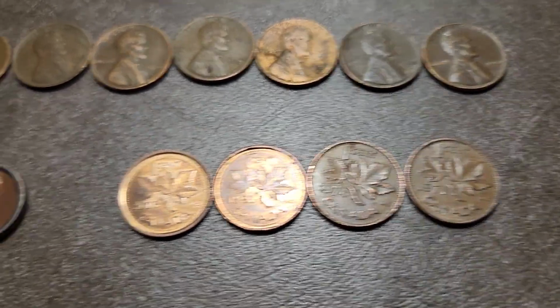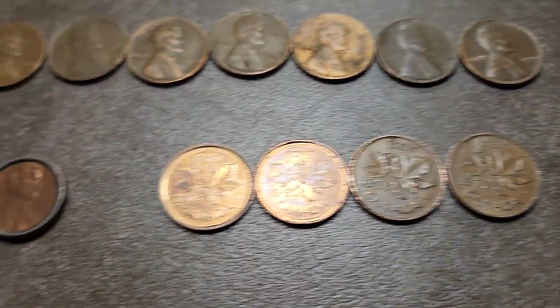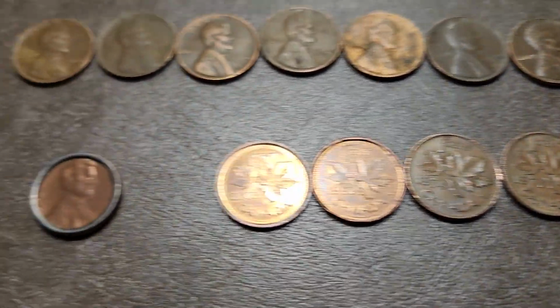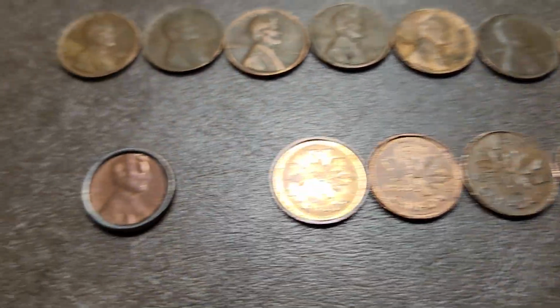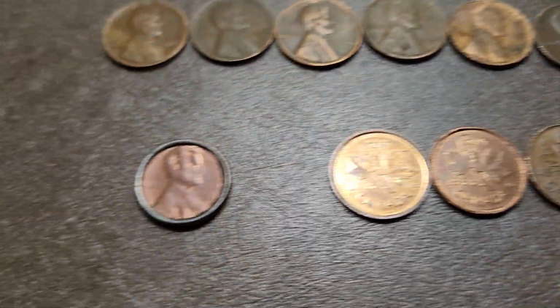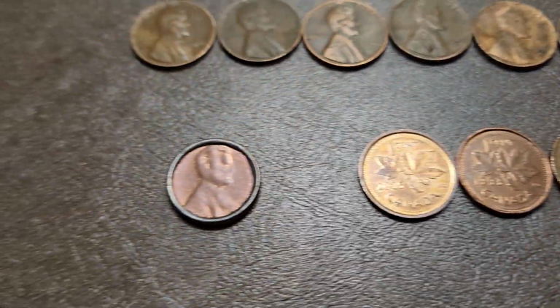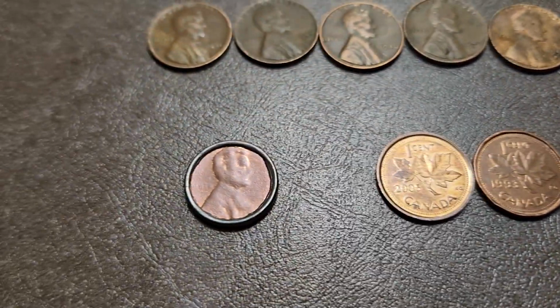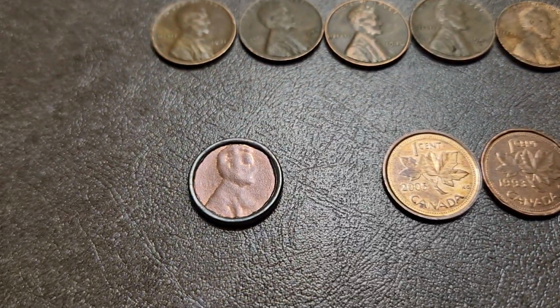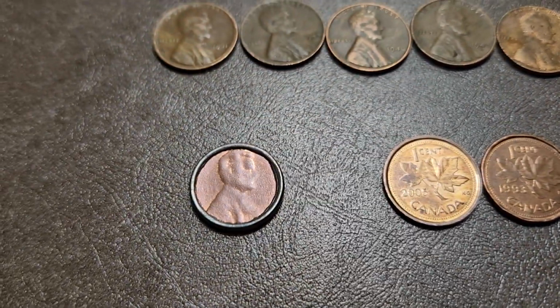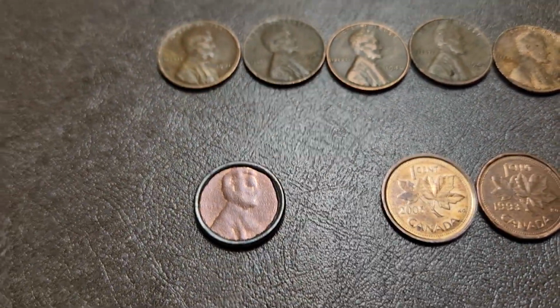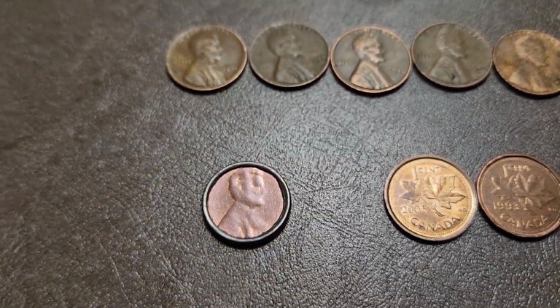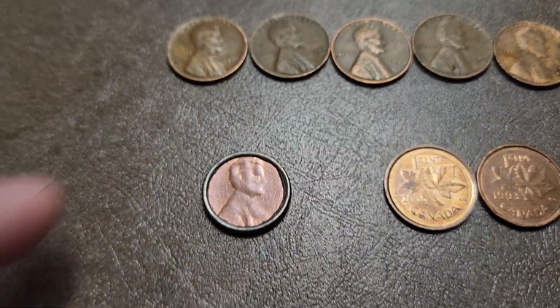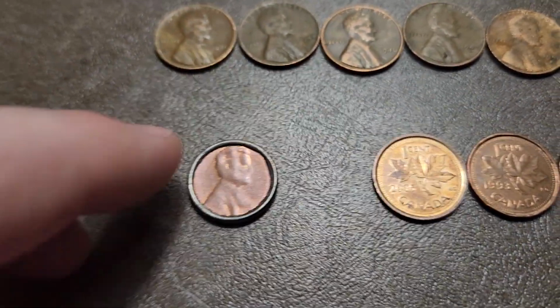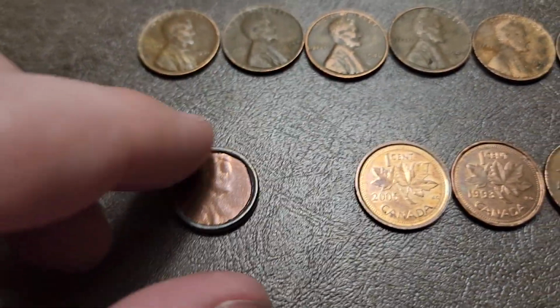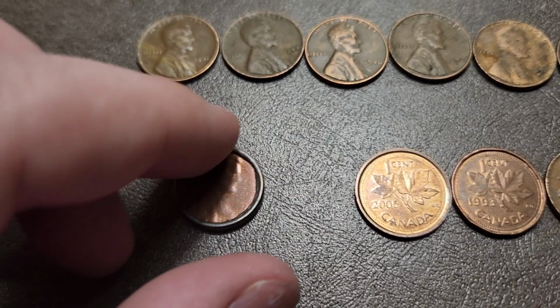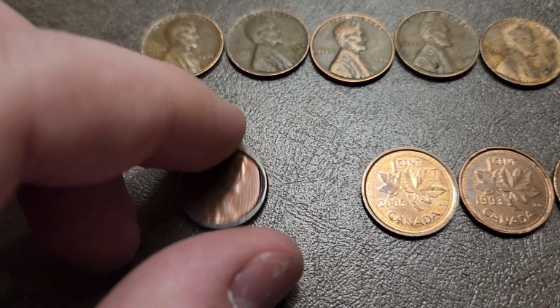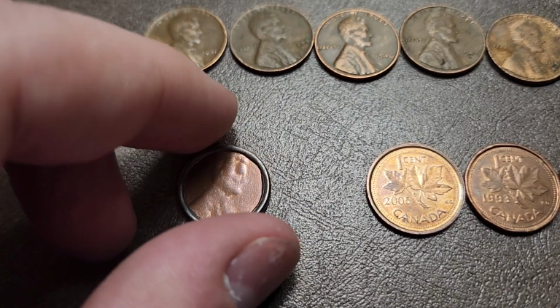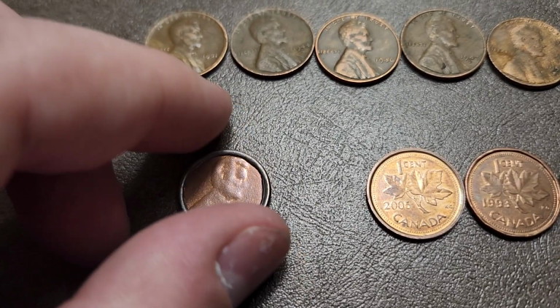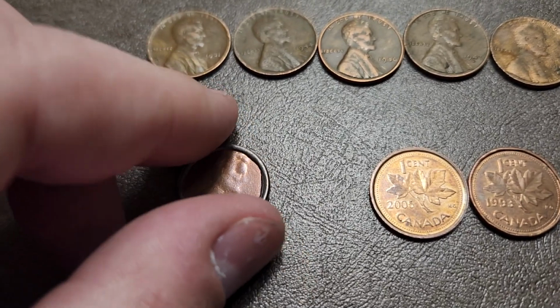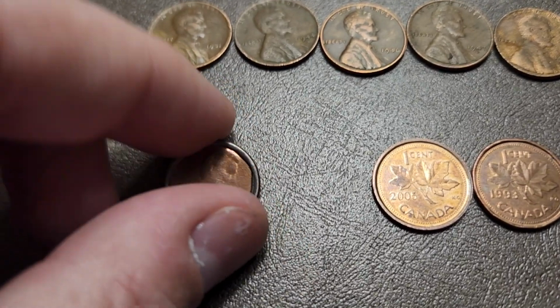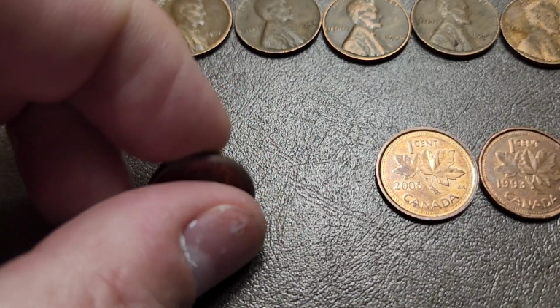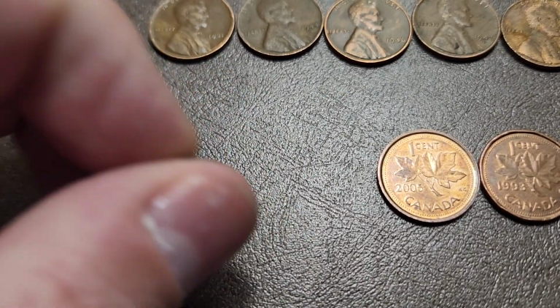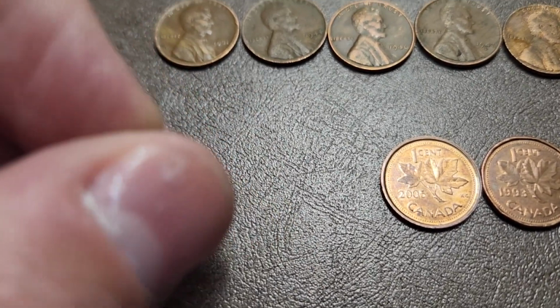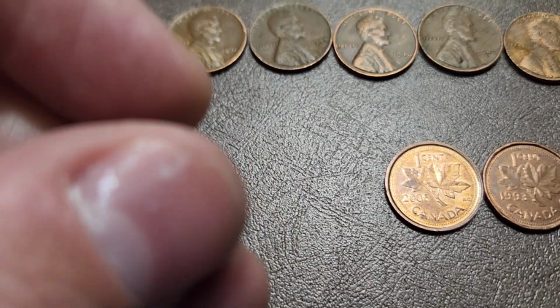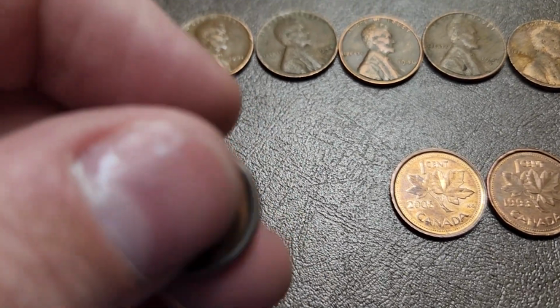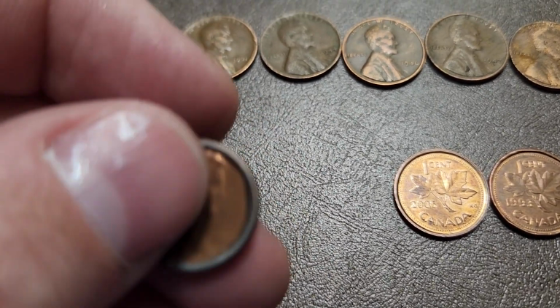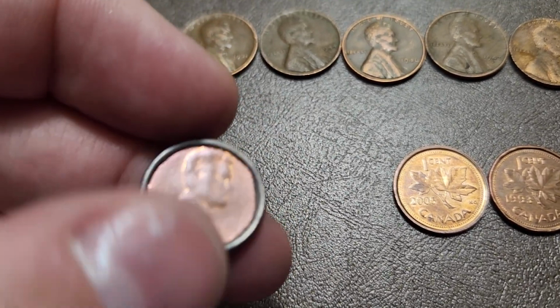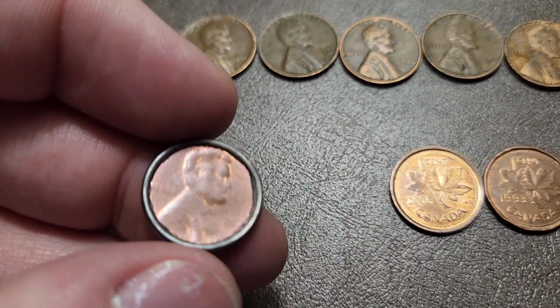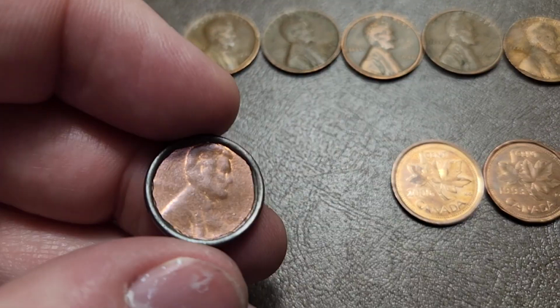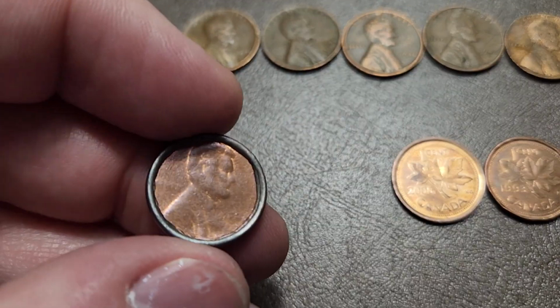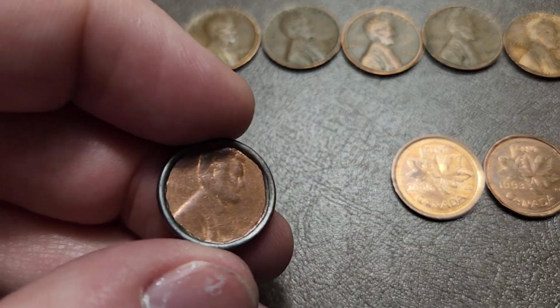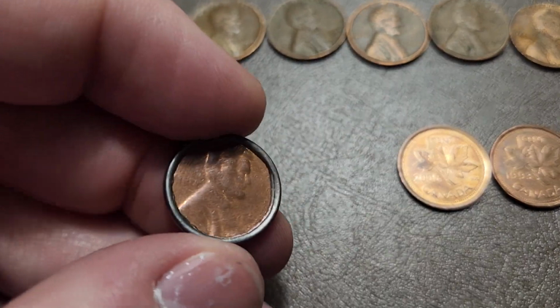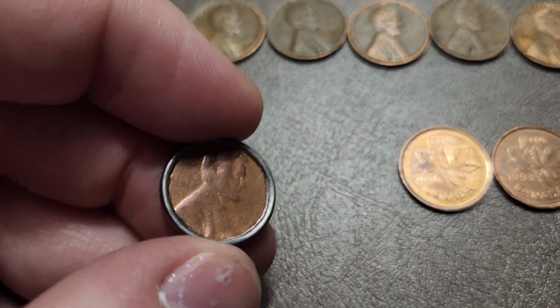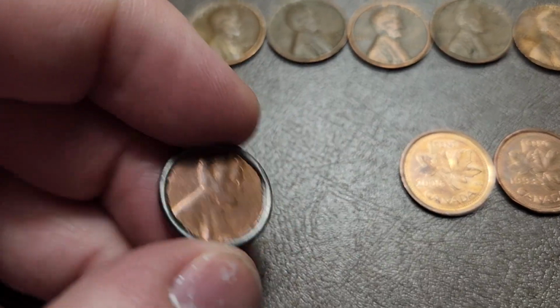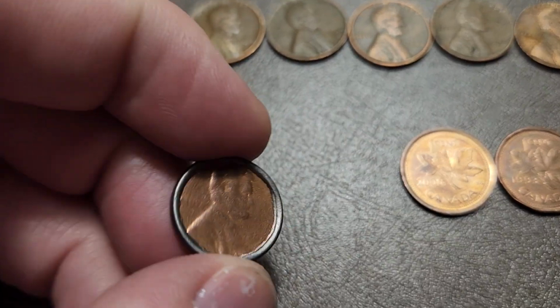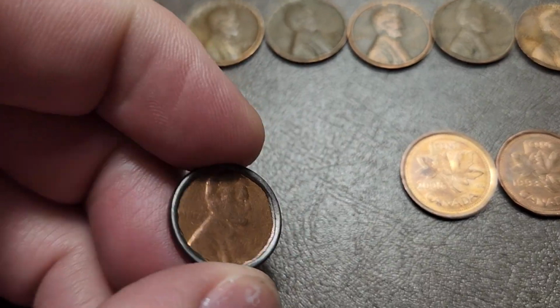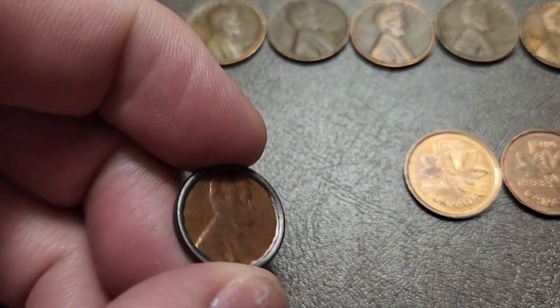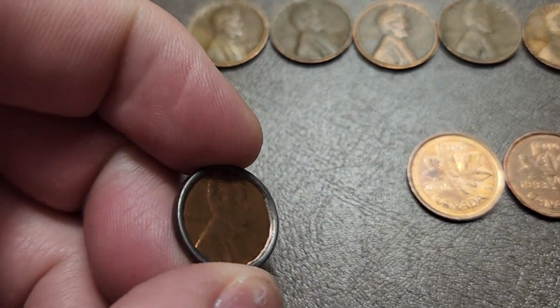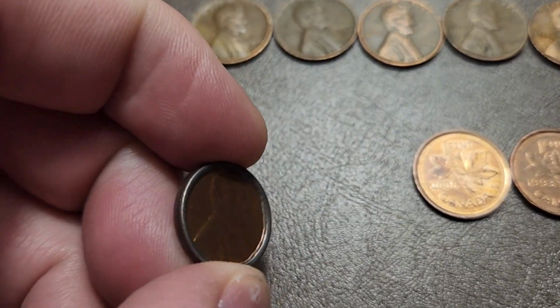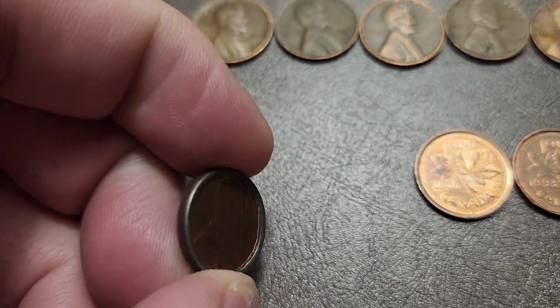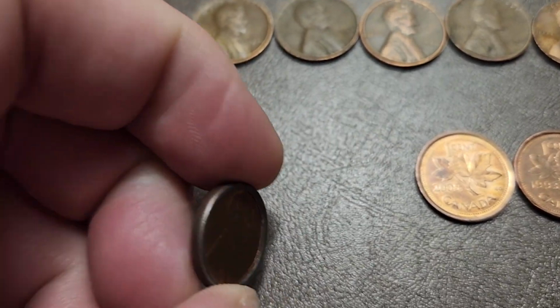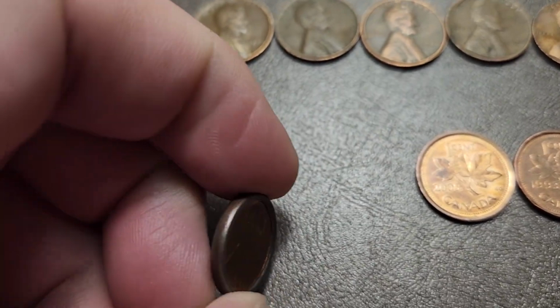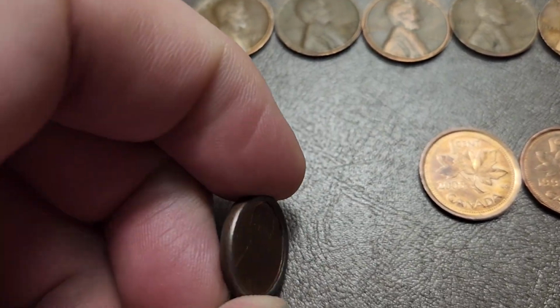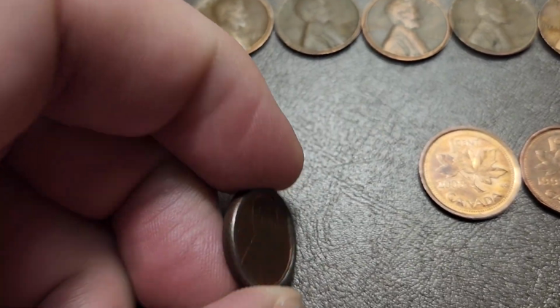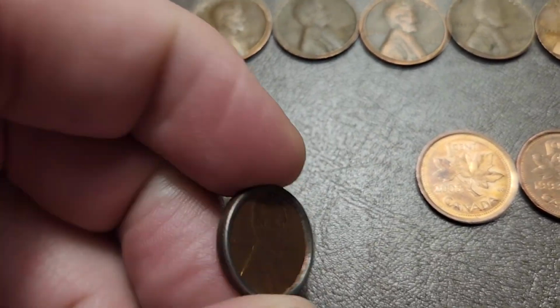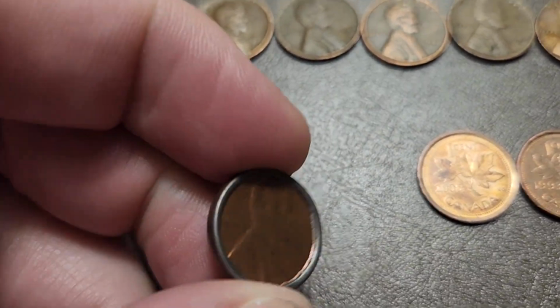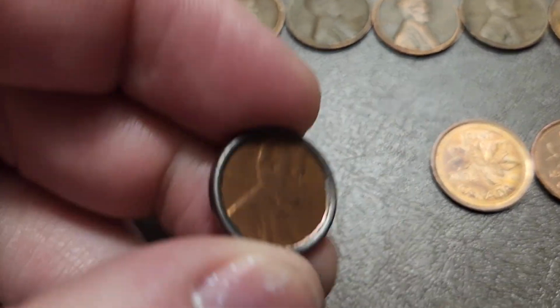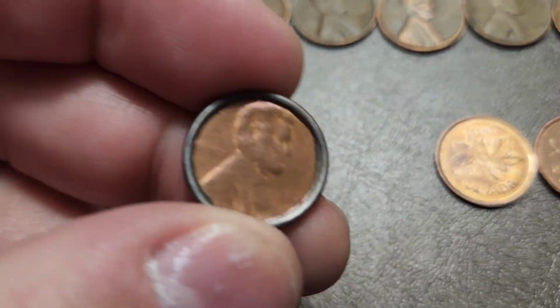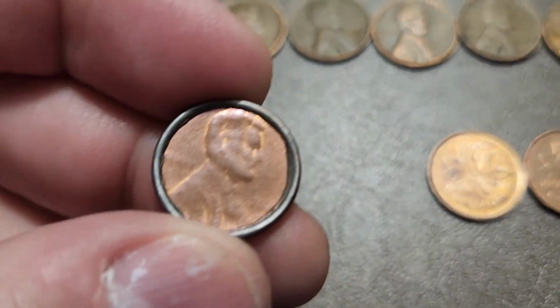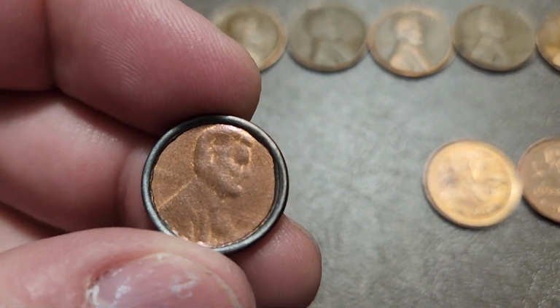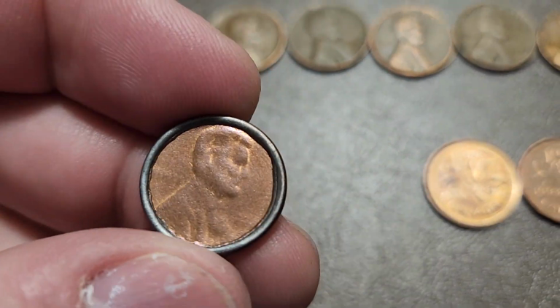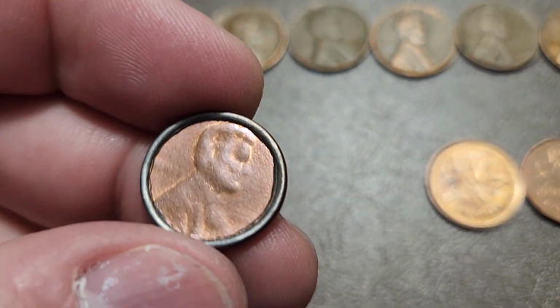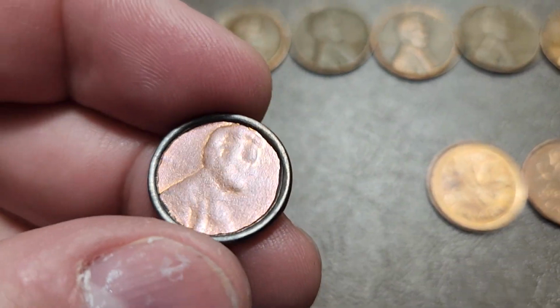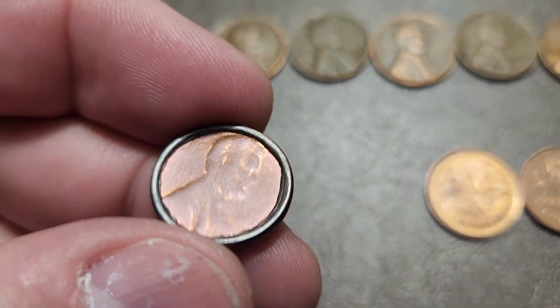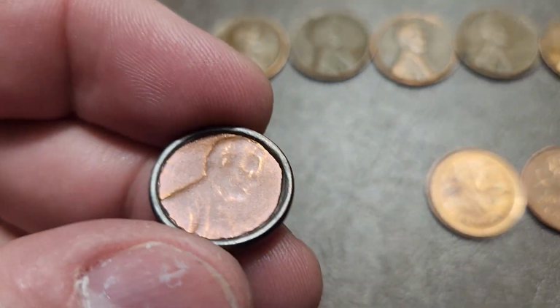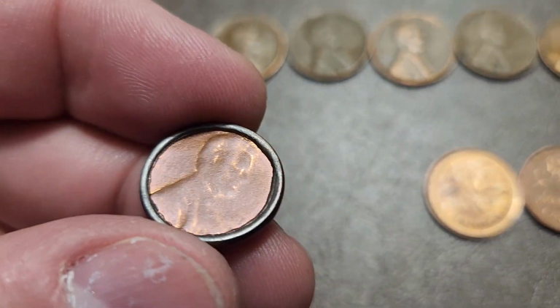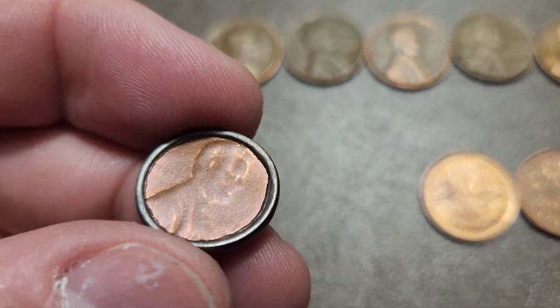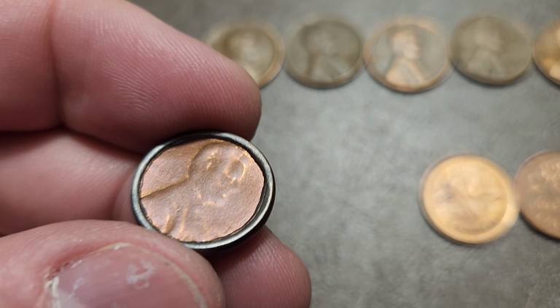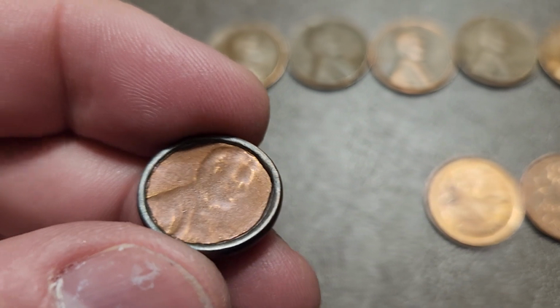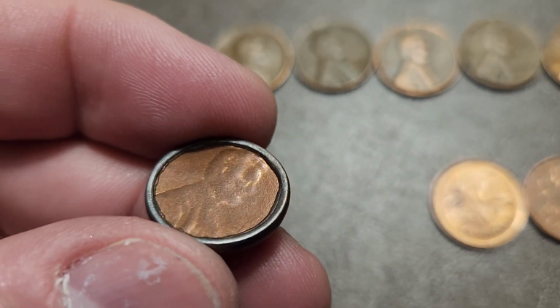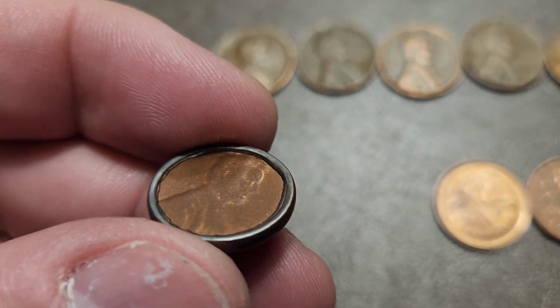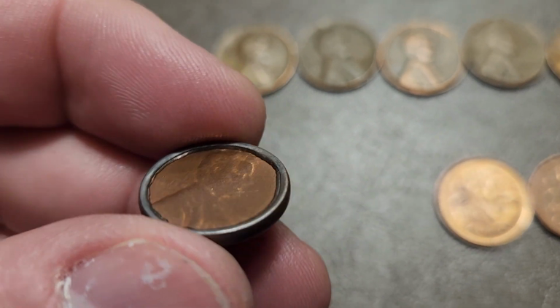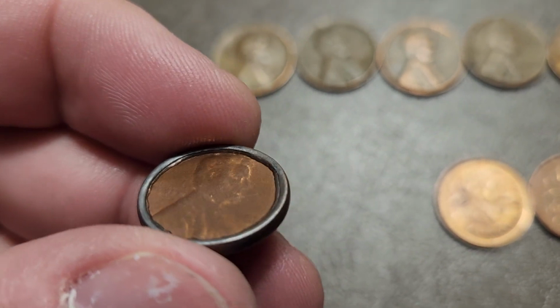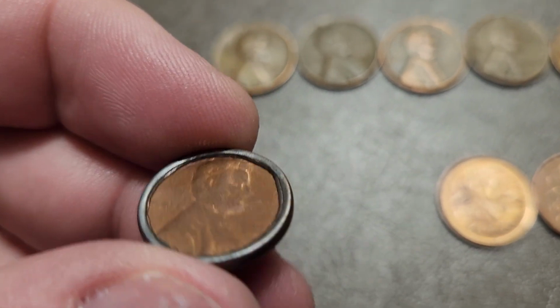We got four Canadian cents, which is a little more than what we normally get.